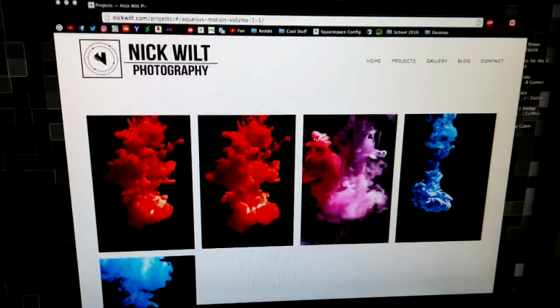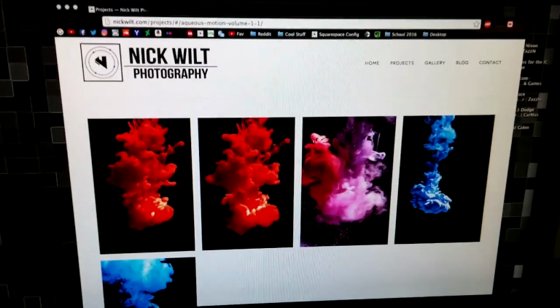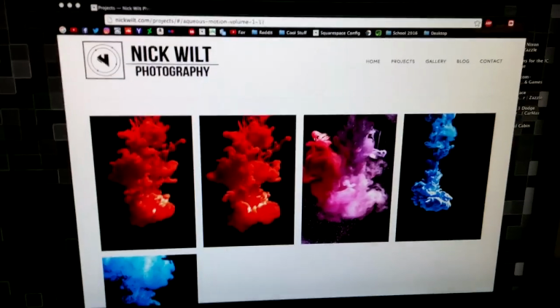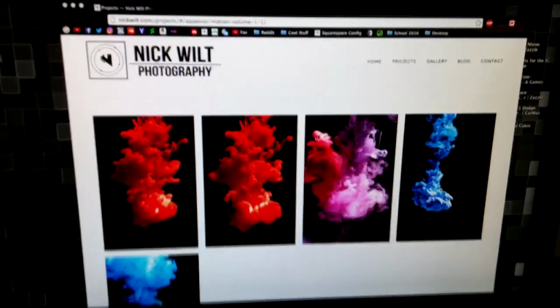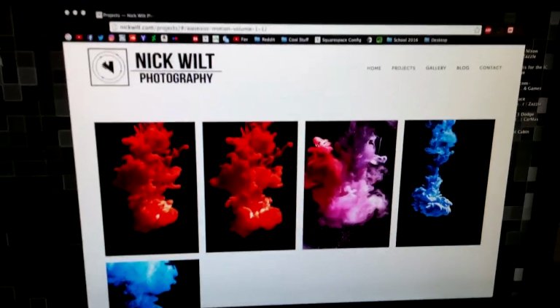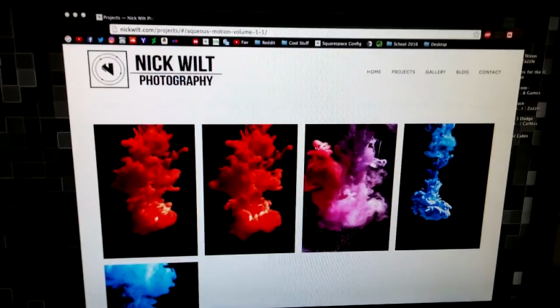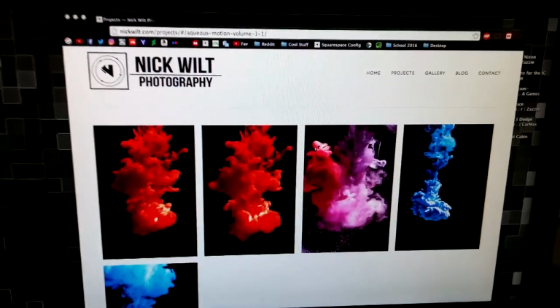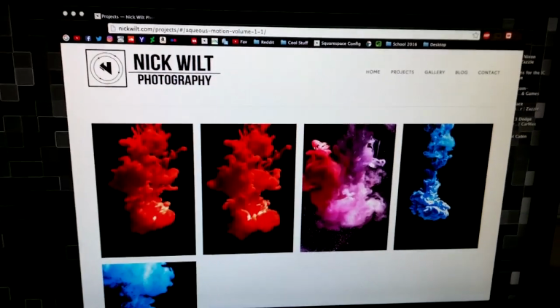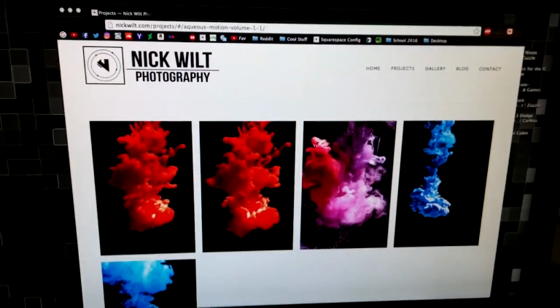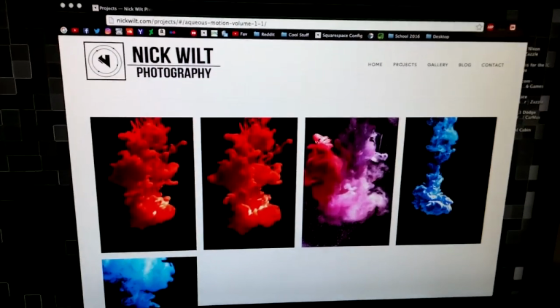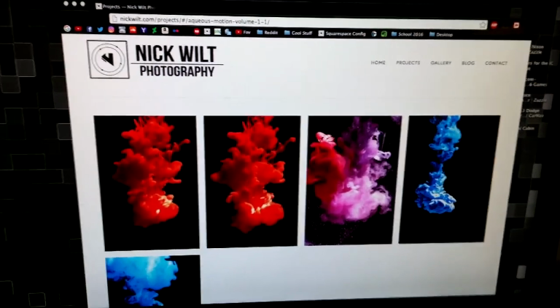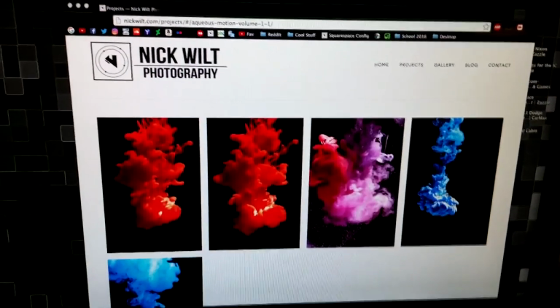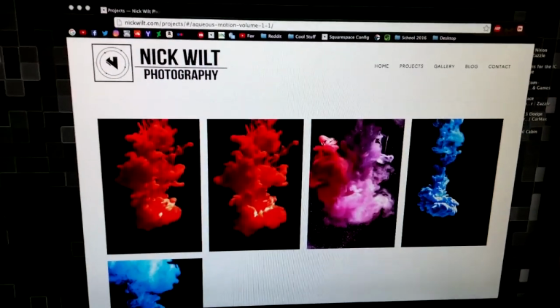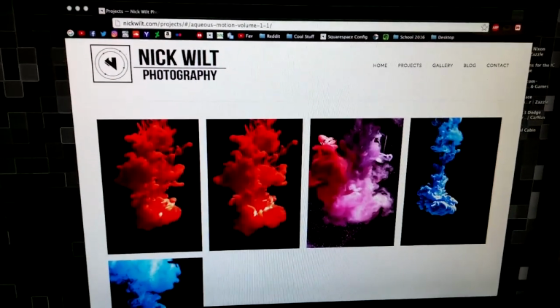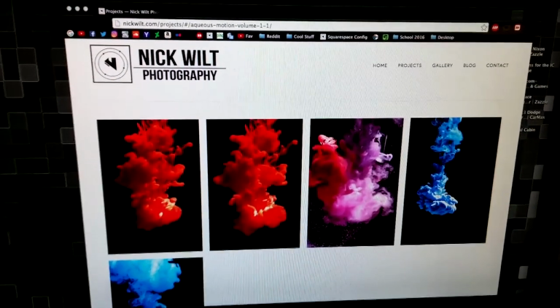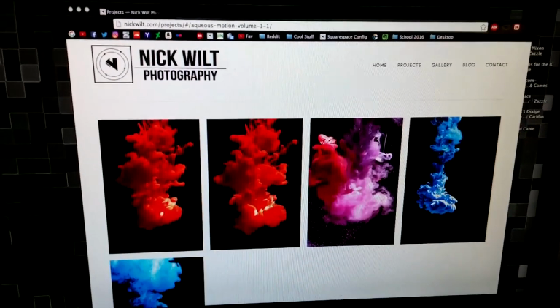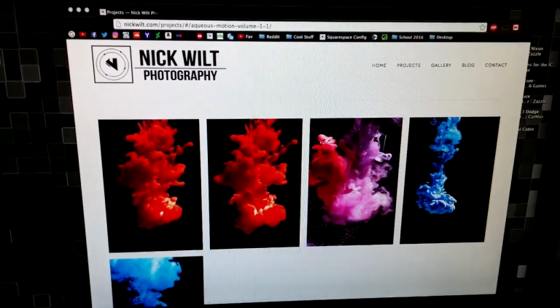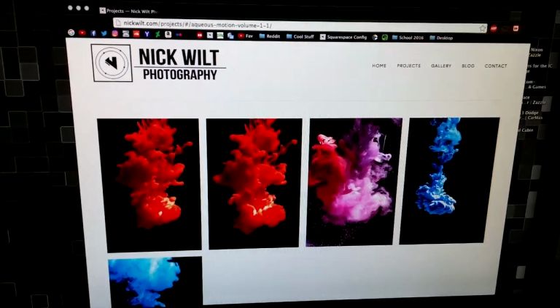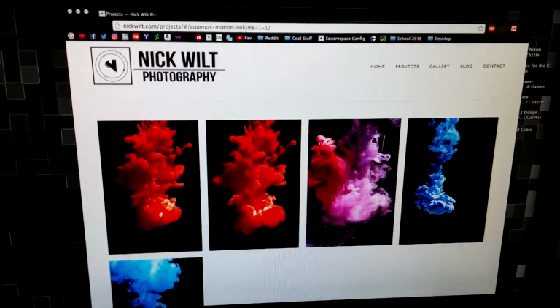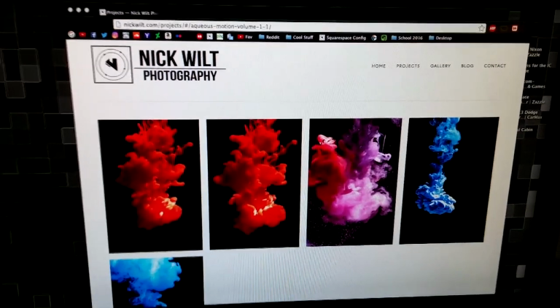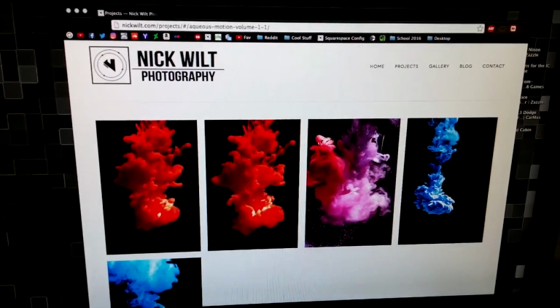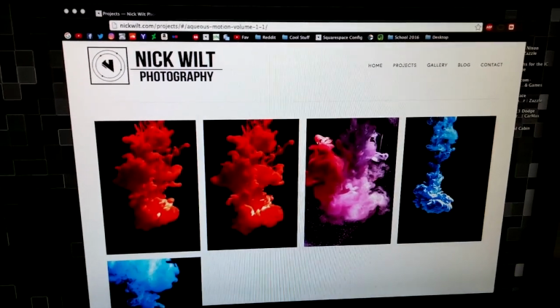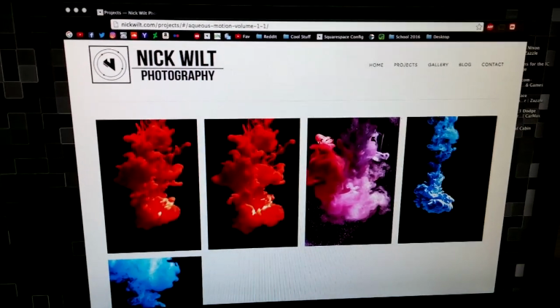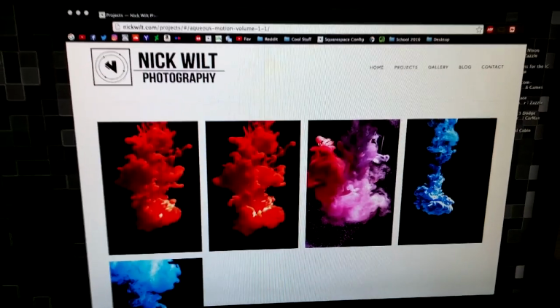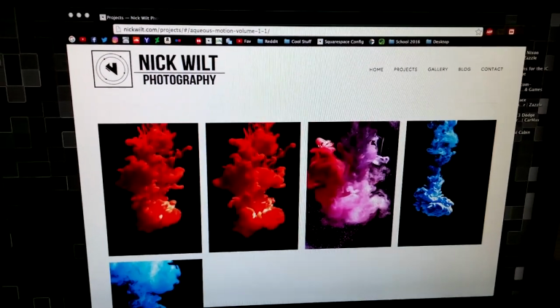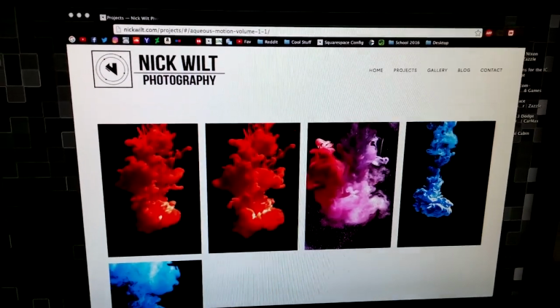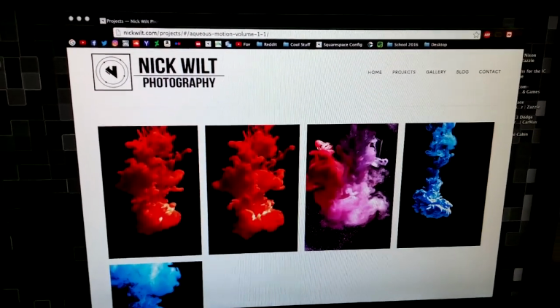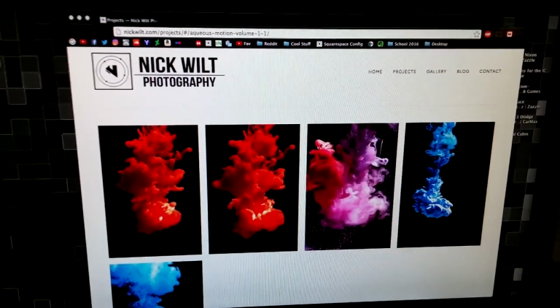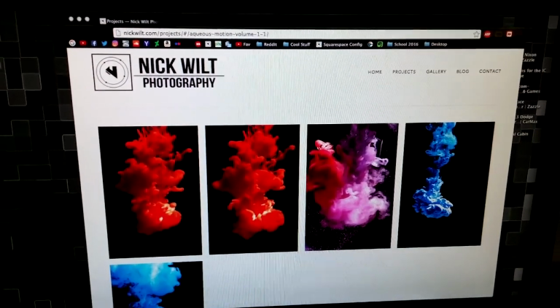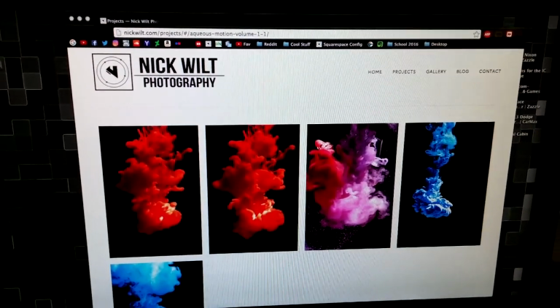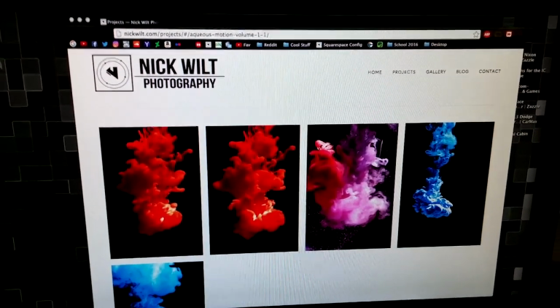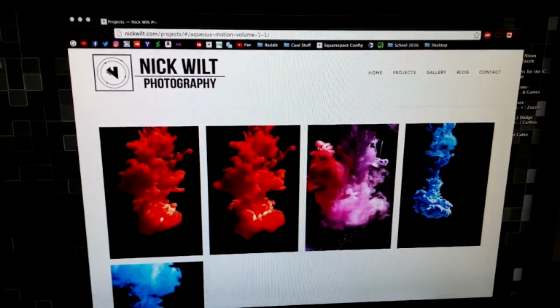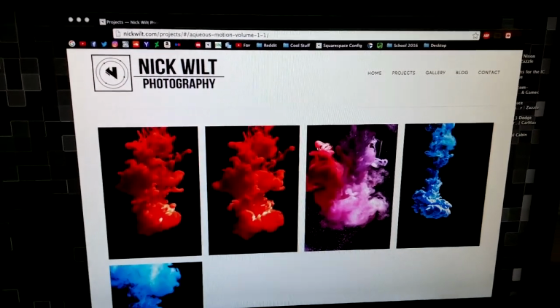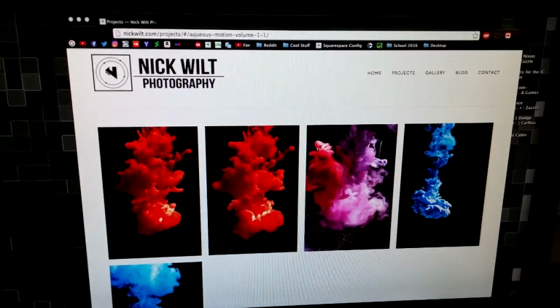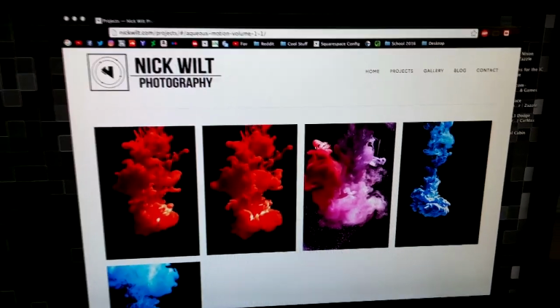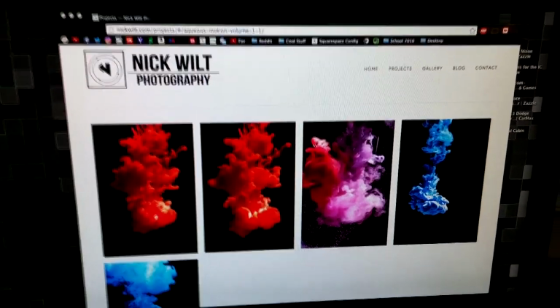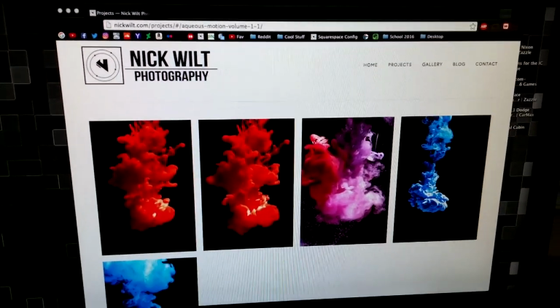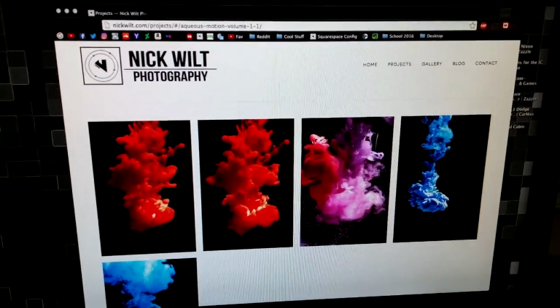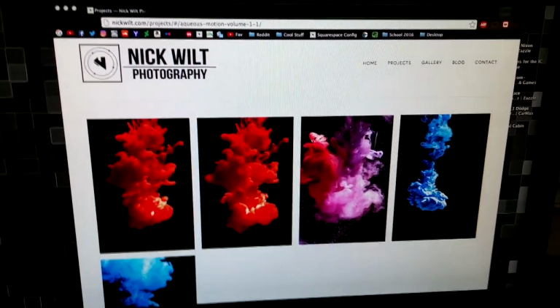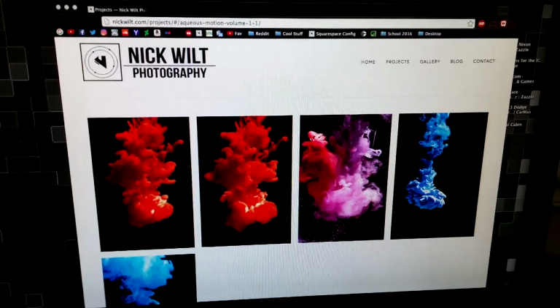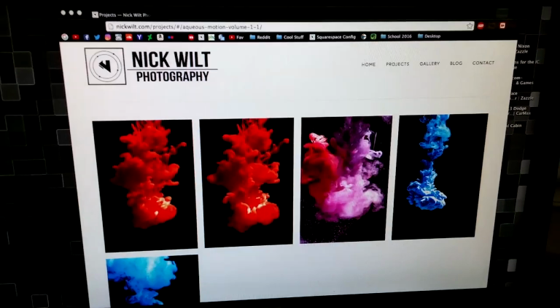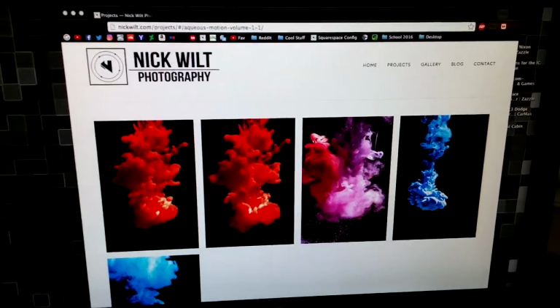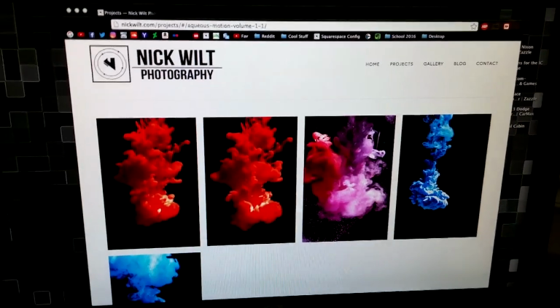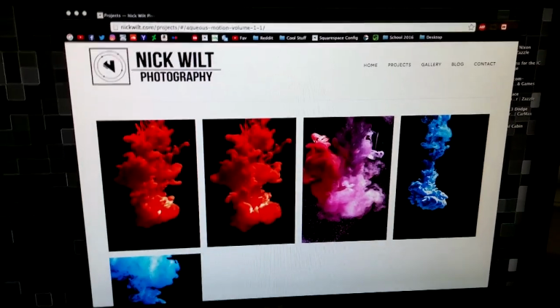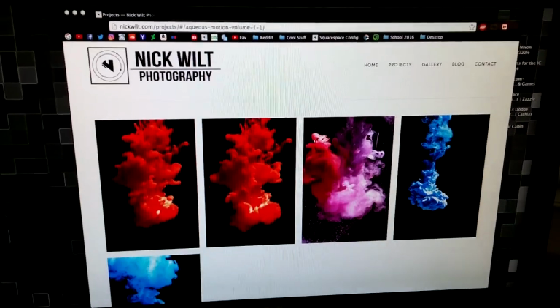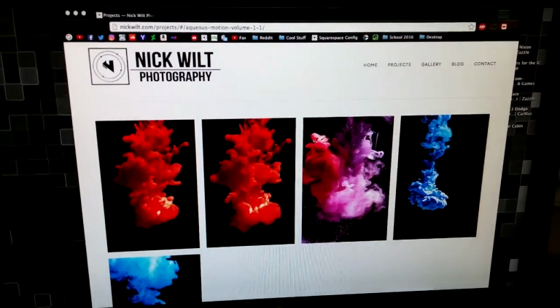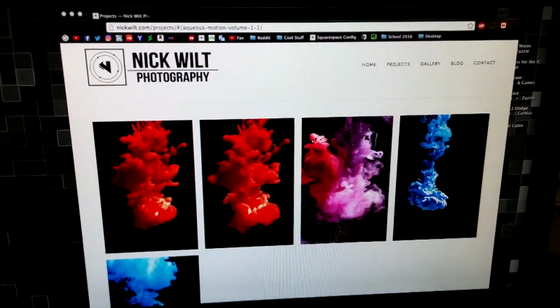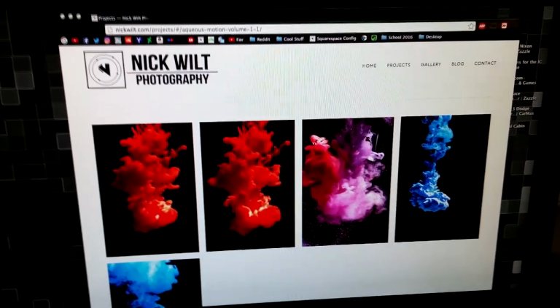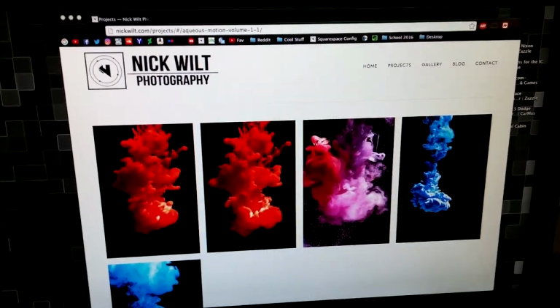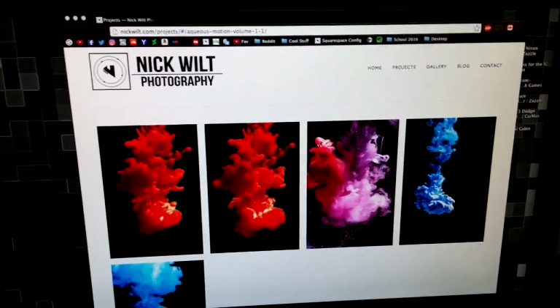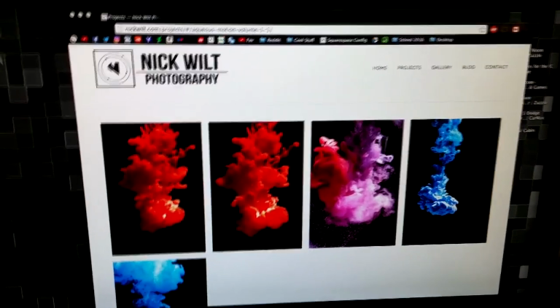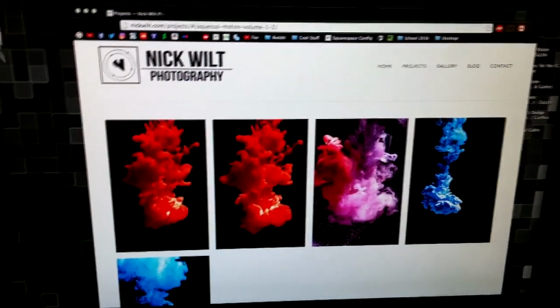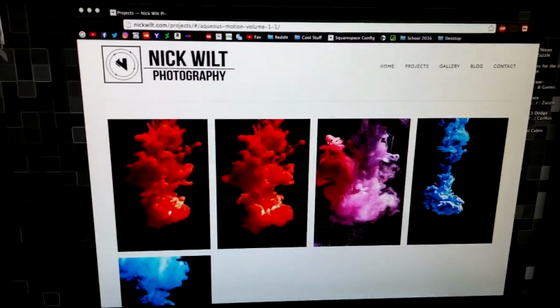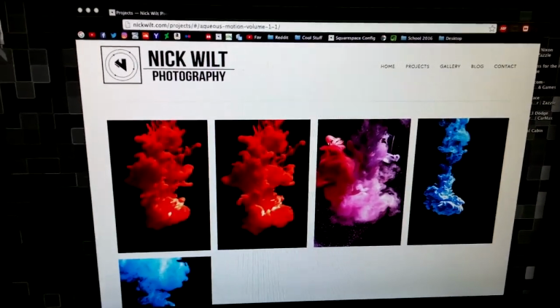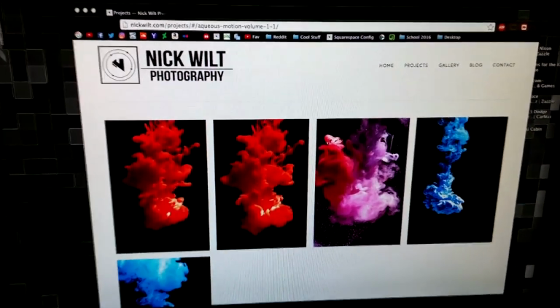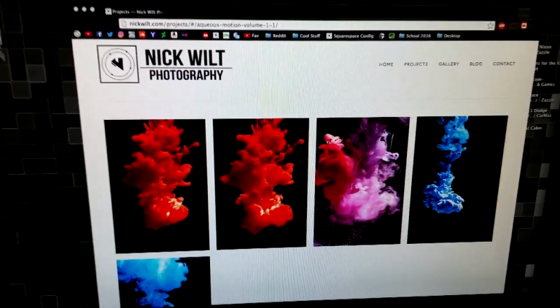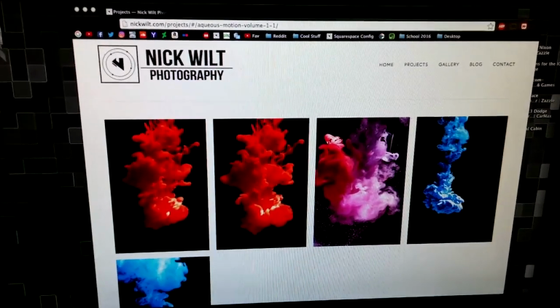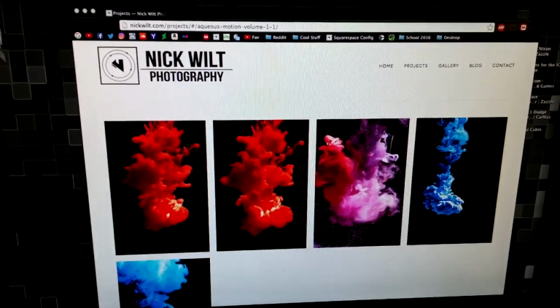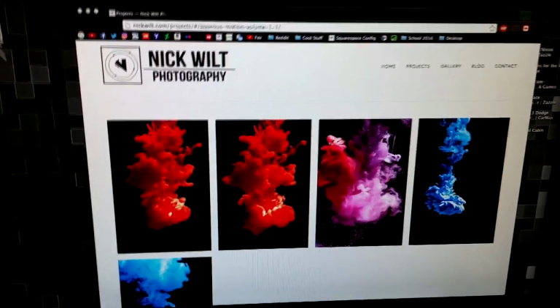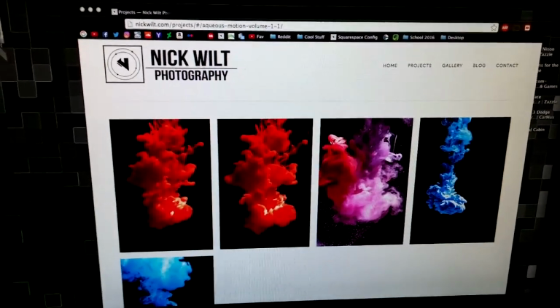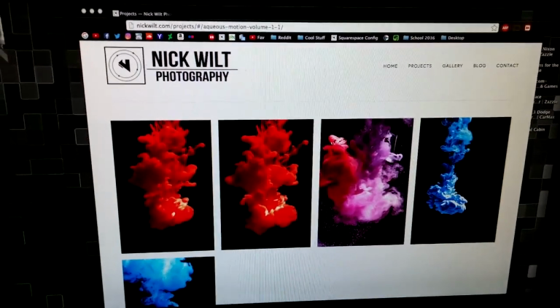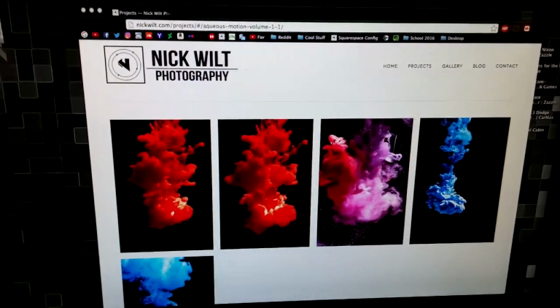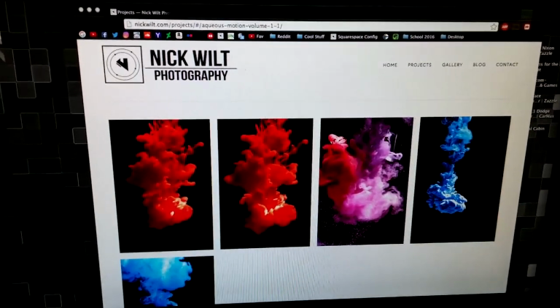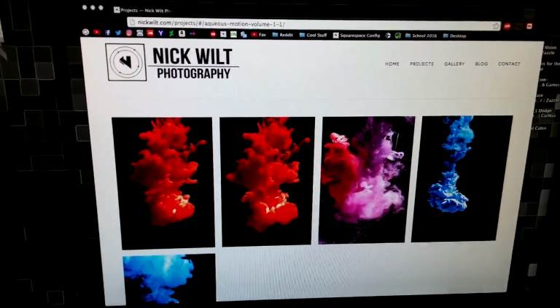Hey everybody, how's it going? My name is Nick from nickwilt.com and today I figured I'd give you all a little behind the scenes look at some of the stuff I've been up to recently.